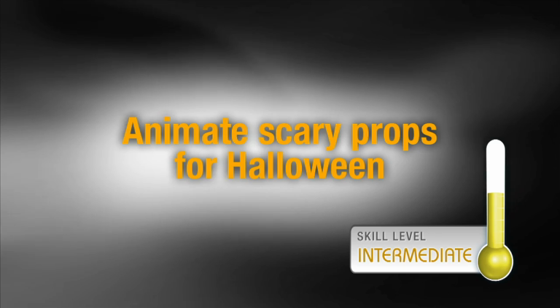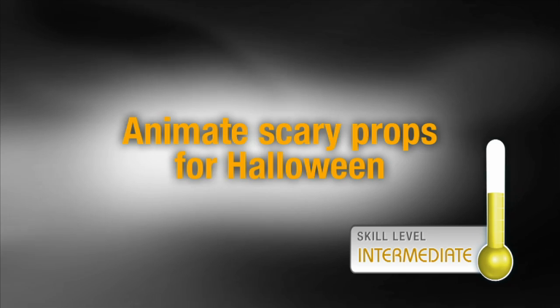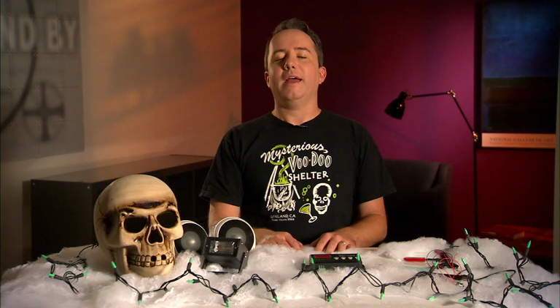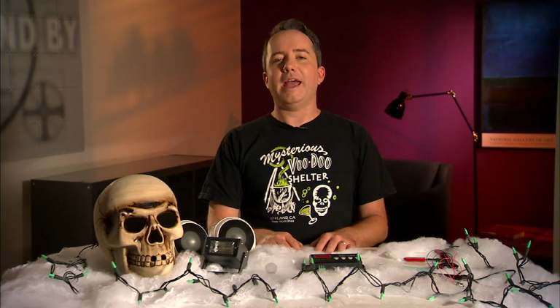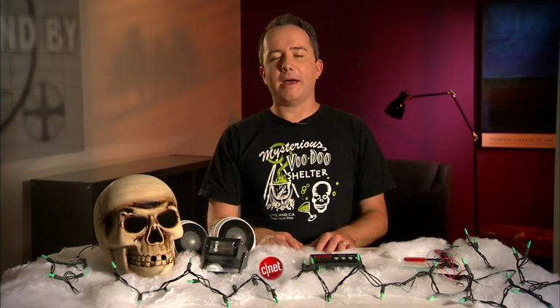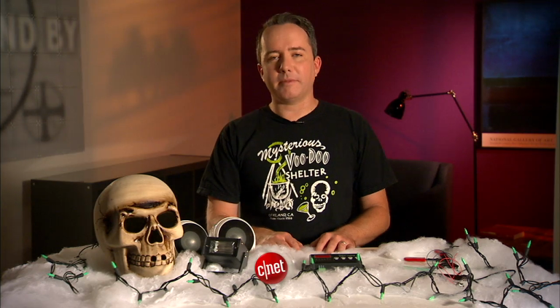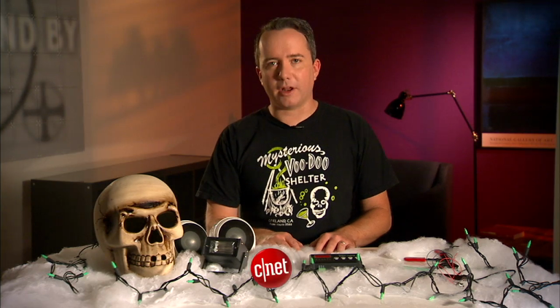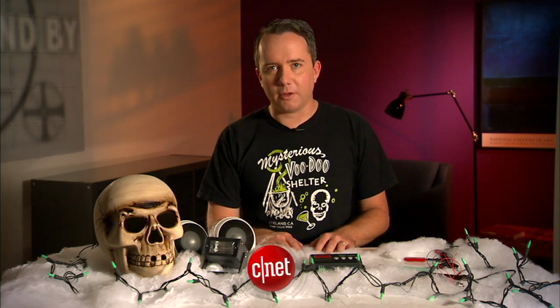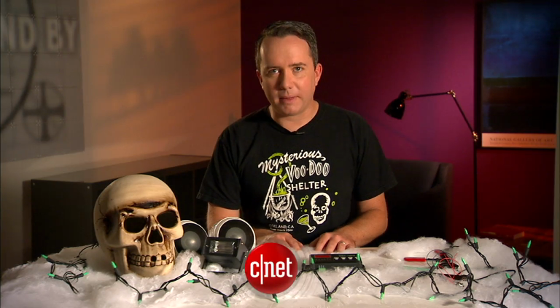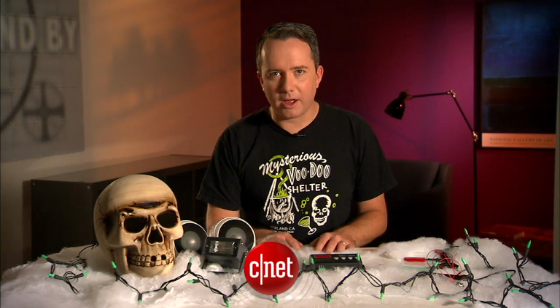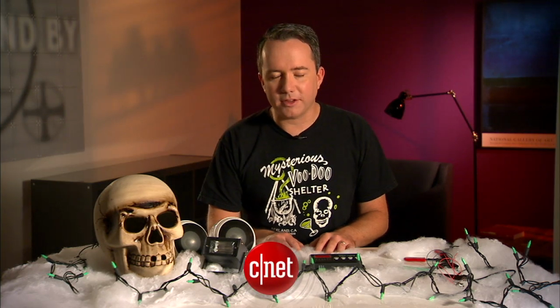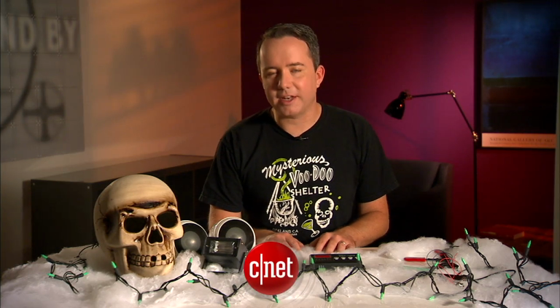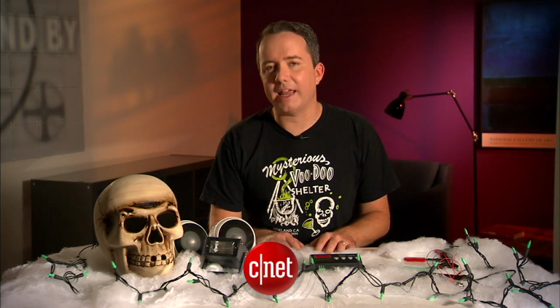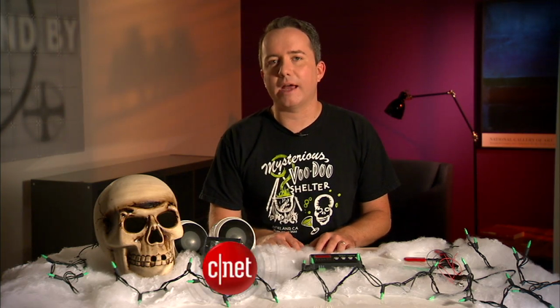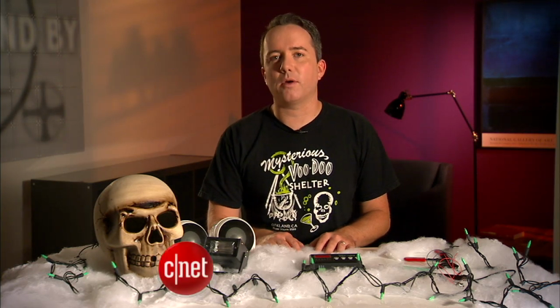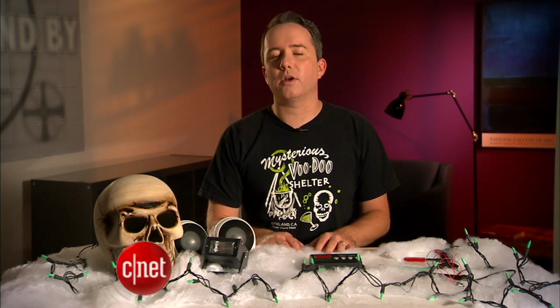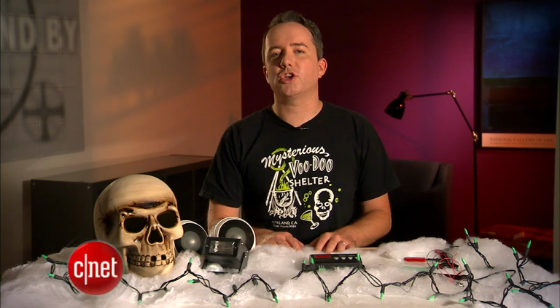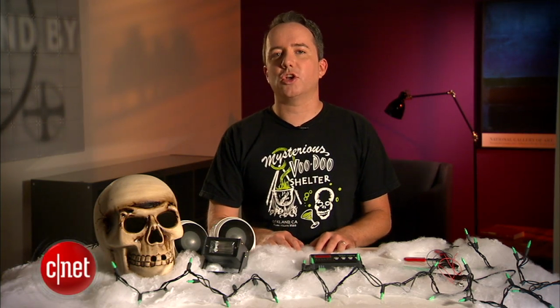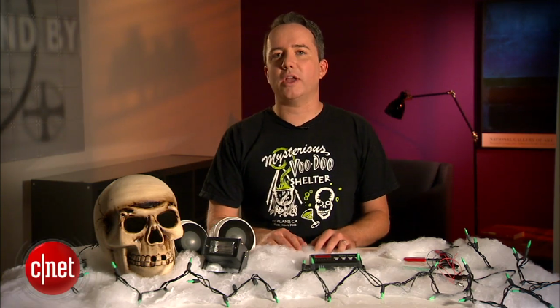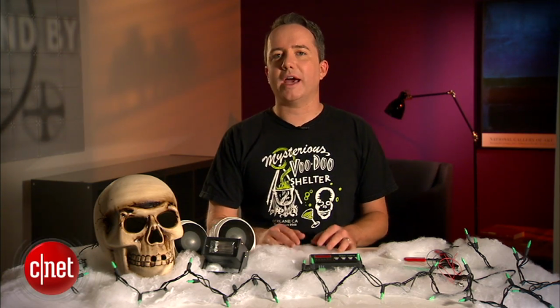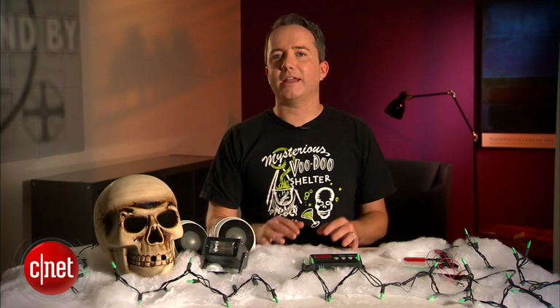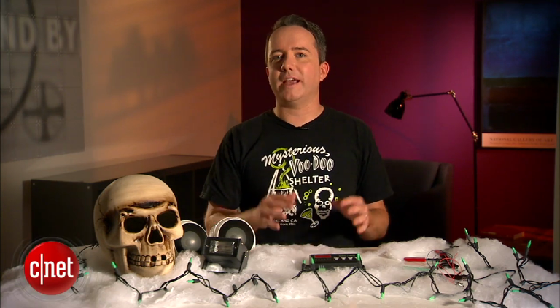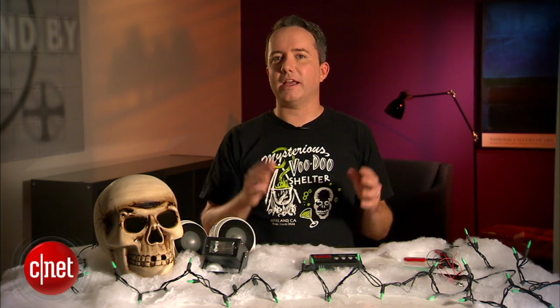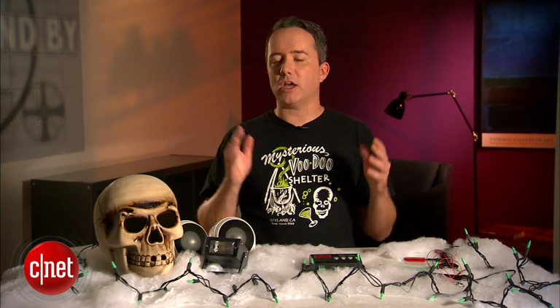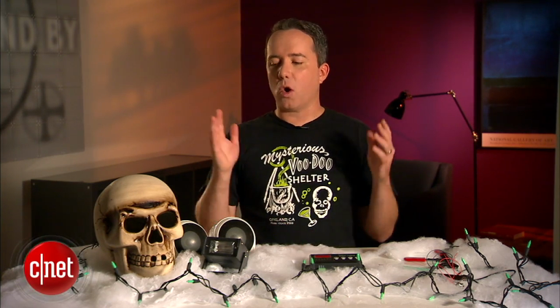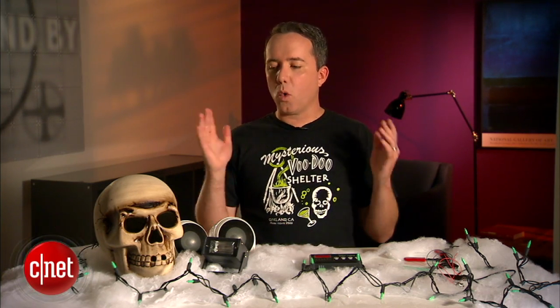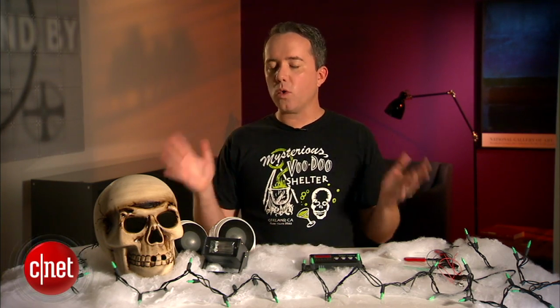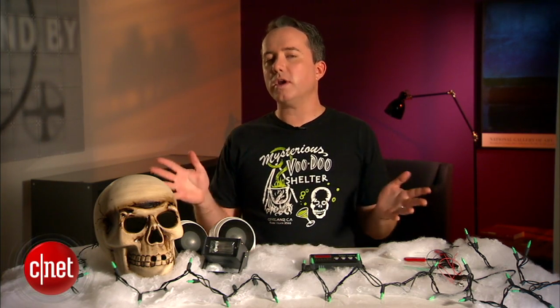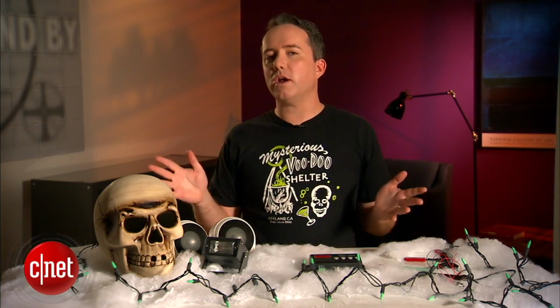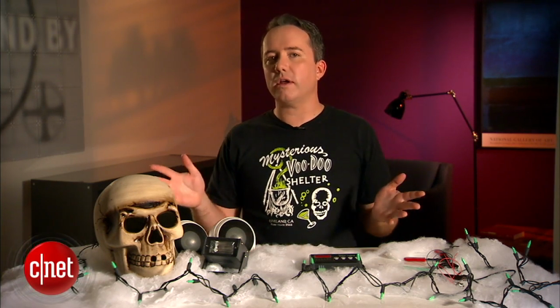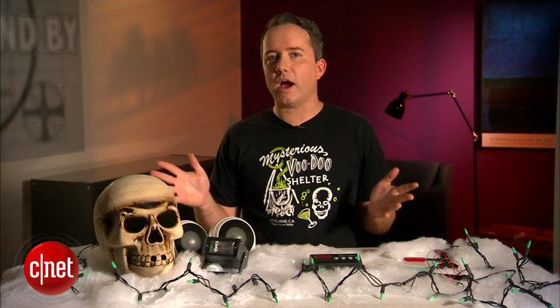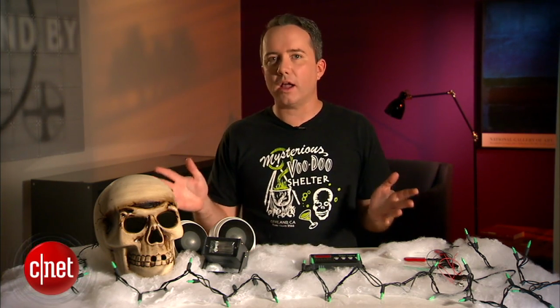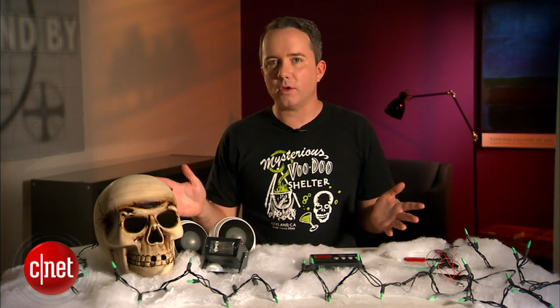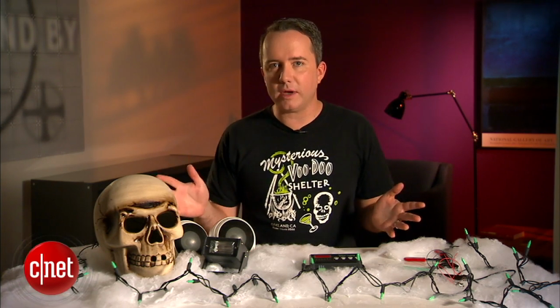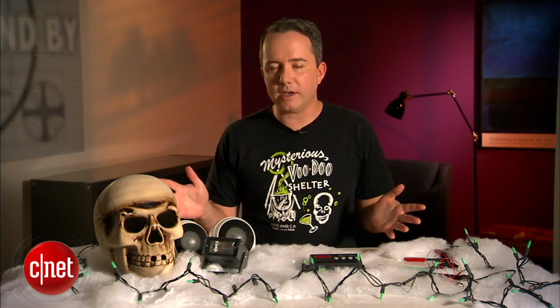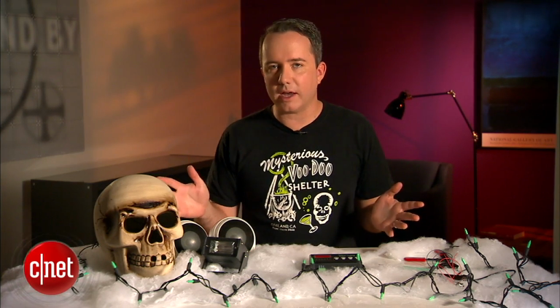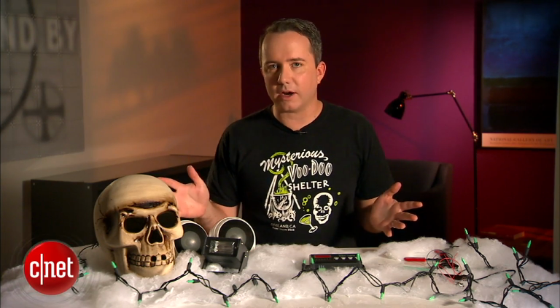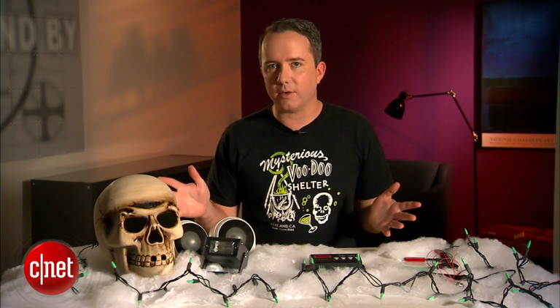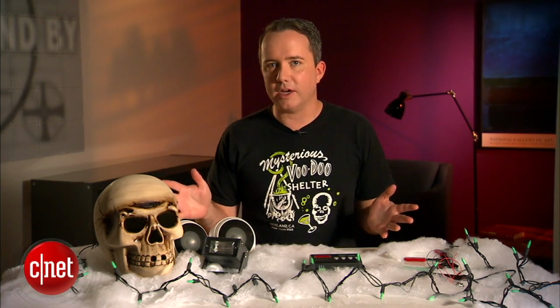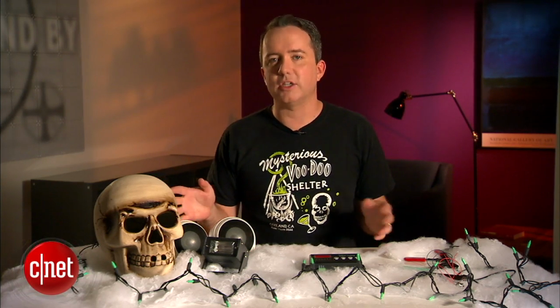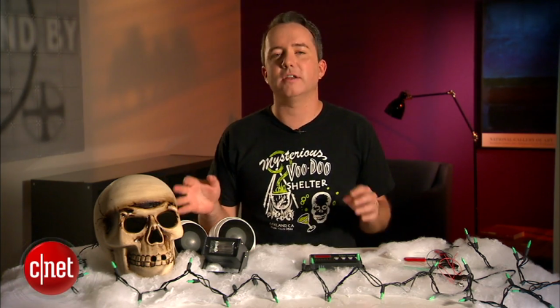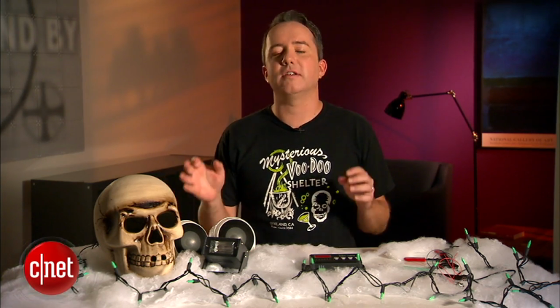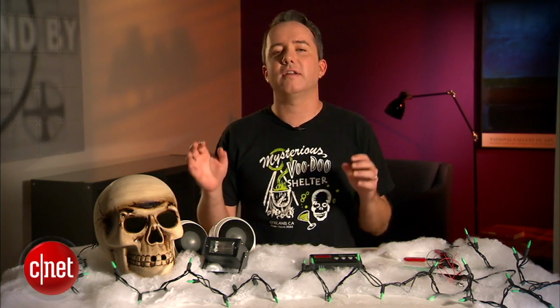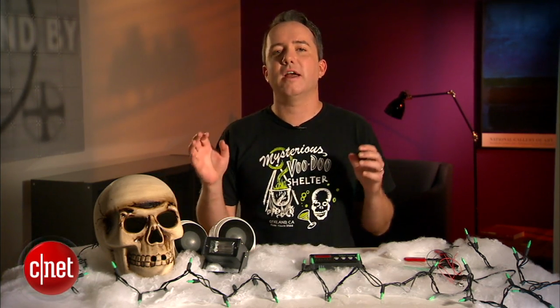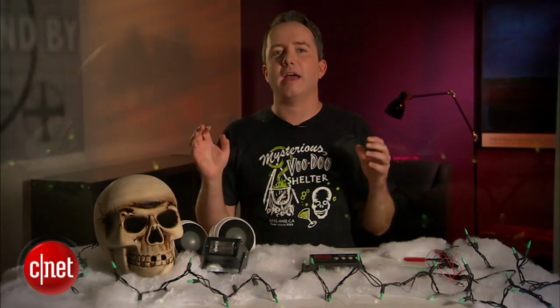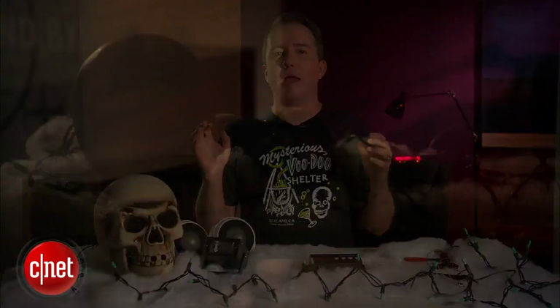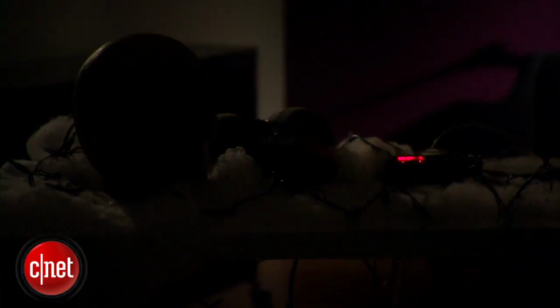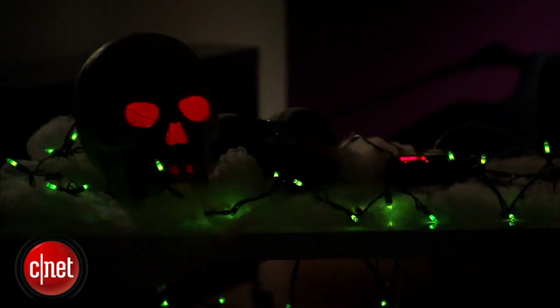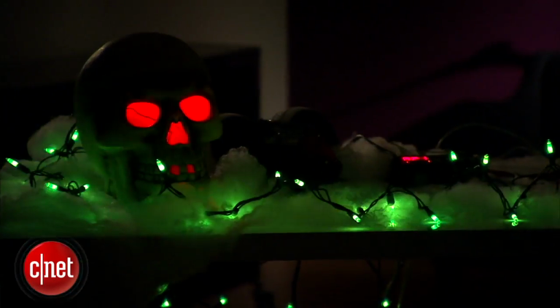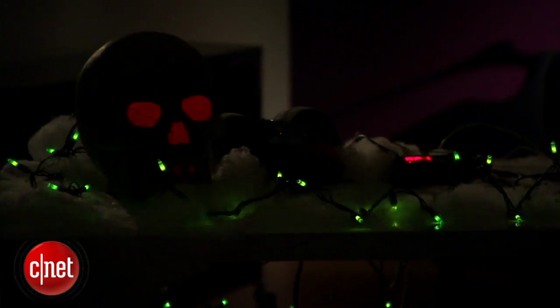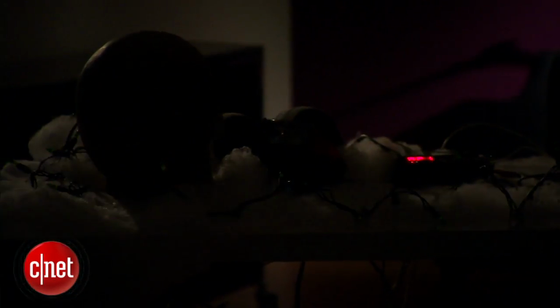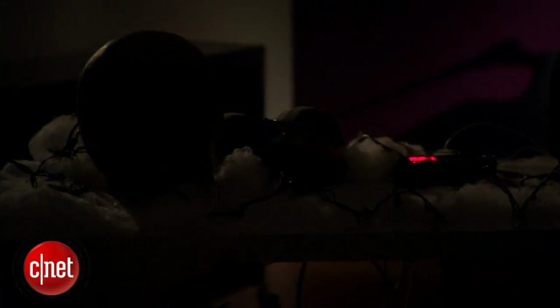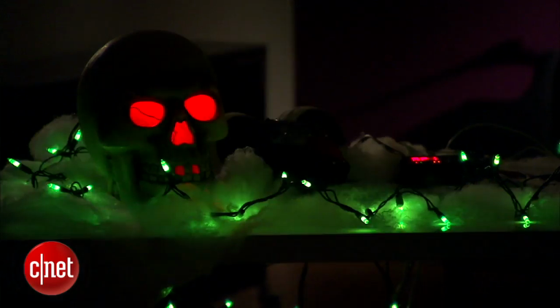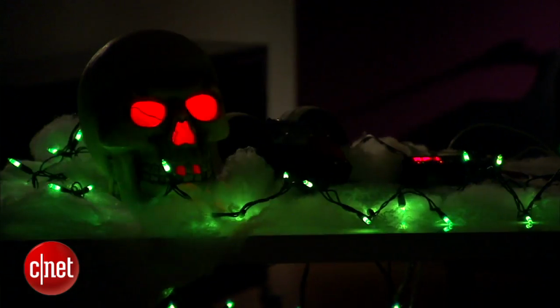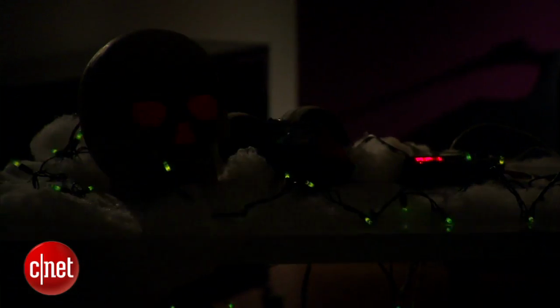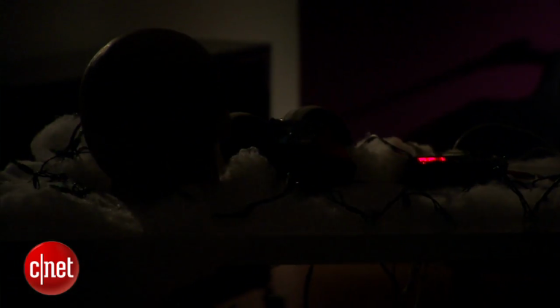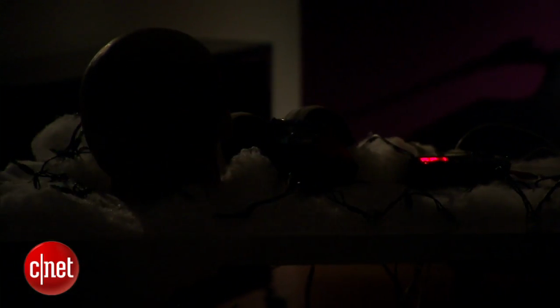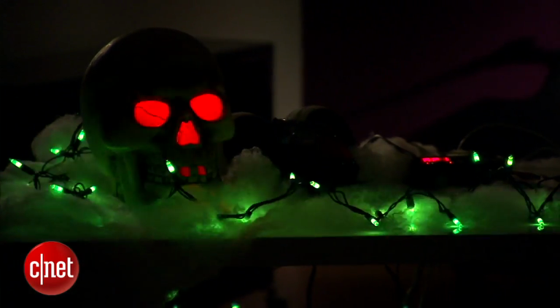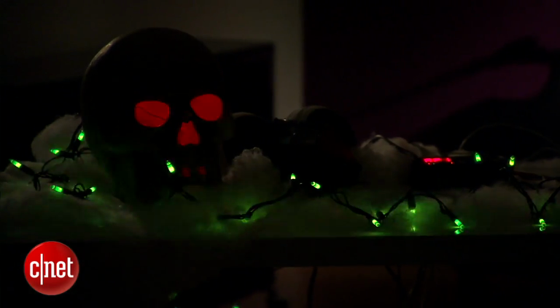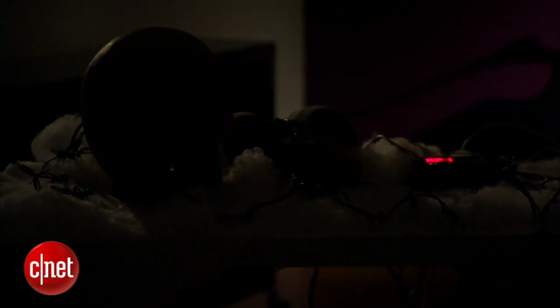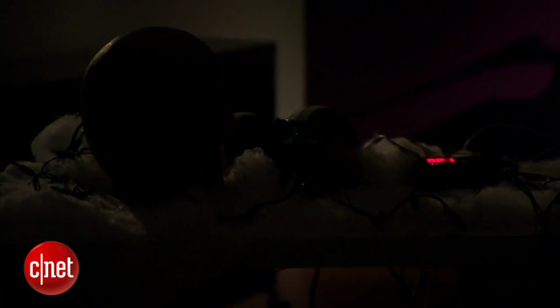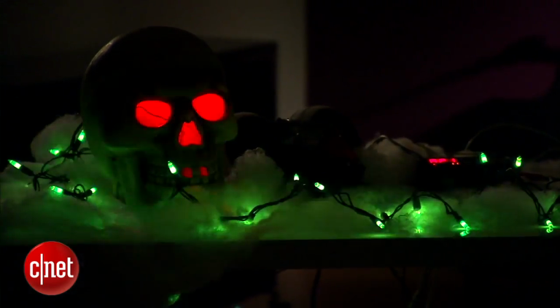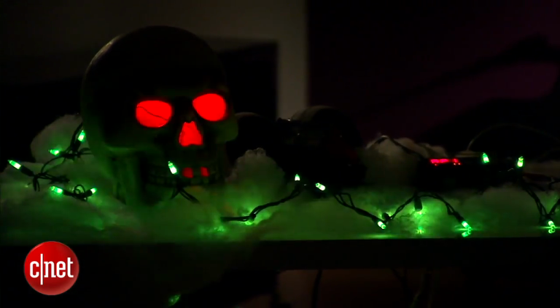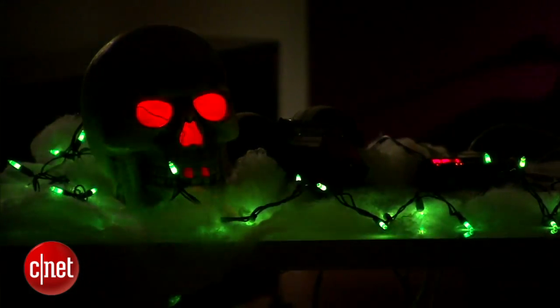Hey, I'm Donald Bell, and today I'm going to show you how to take ordinary Halloween decorations and bring them to life with some music and animation.